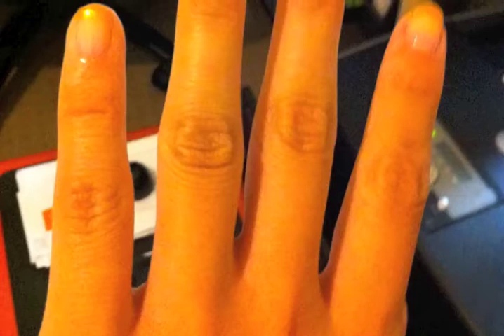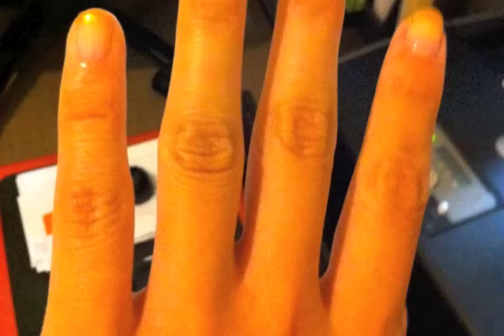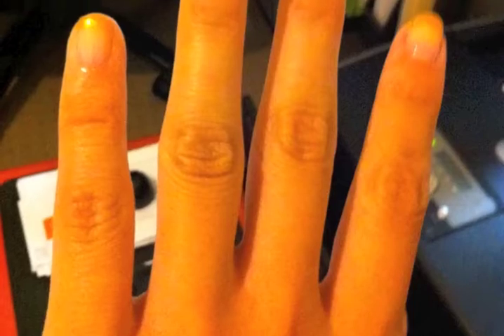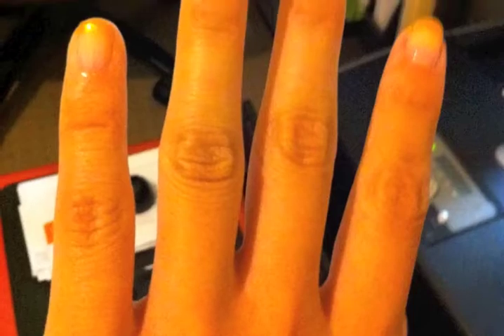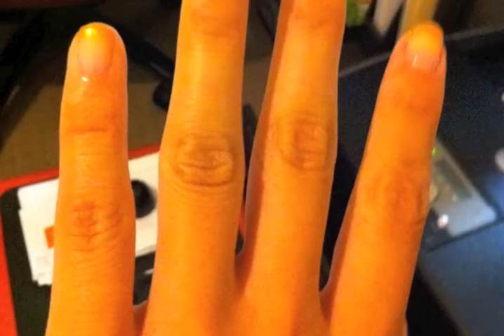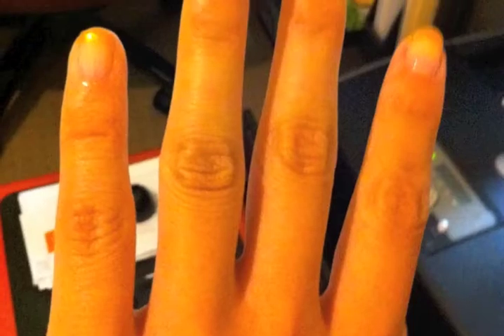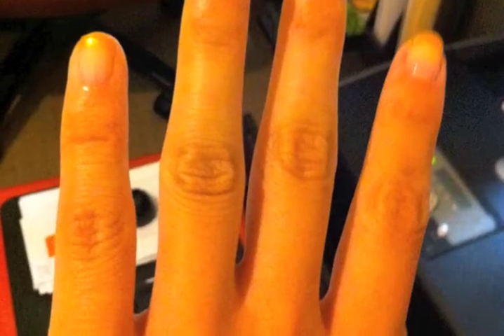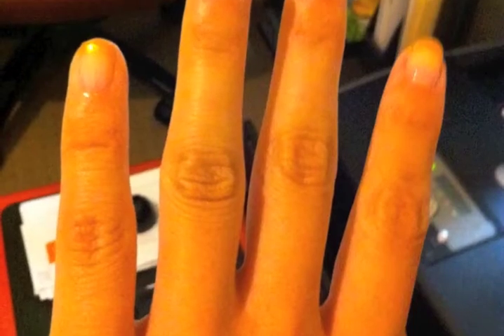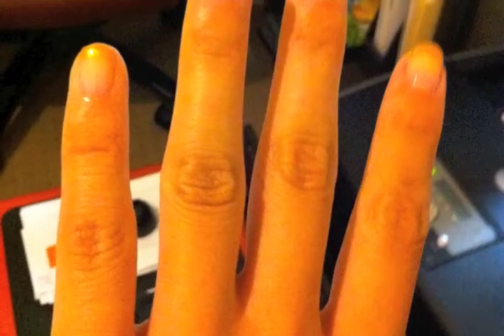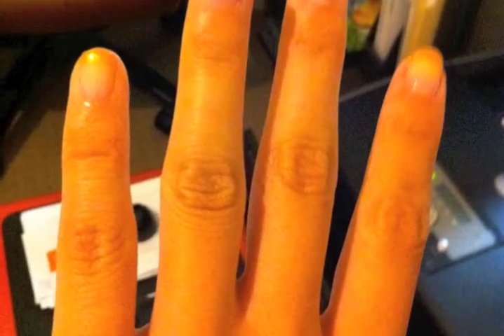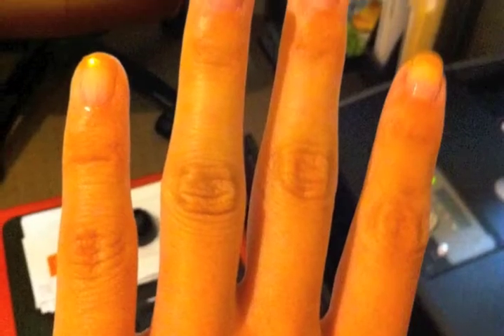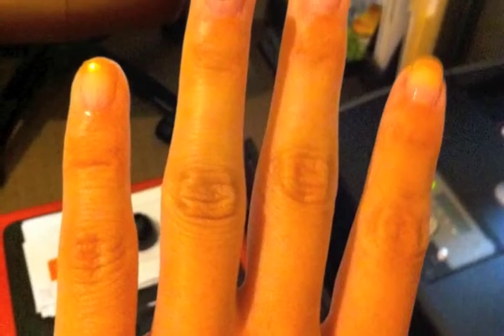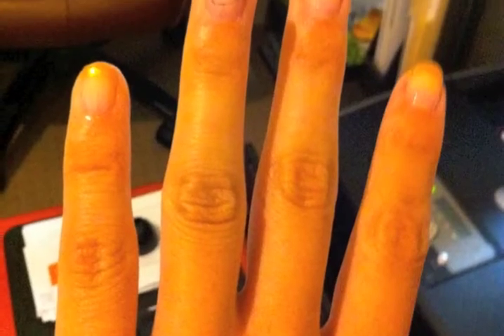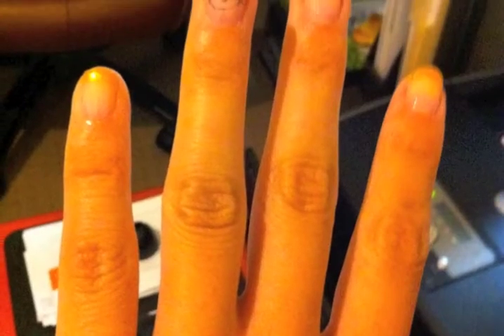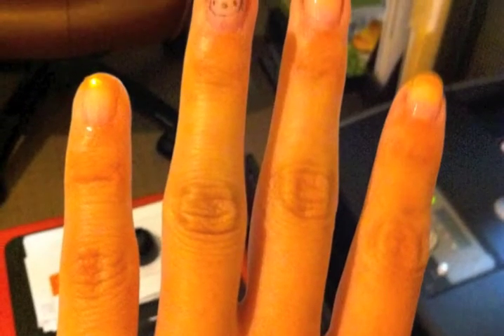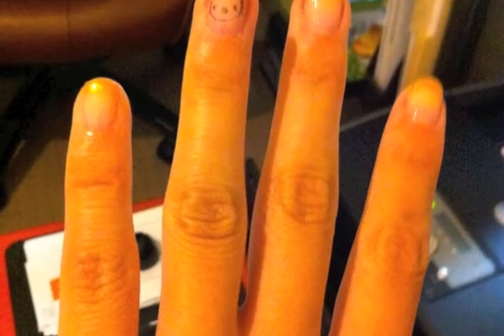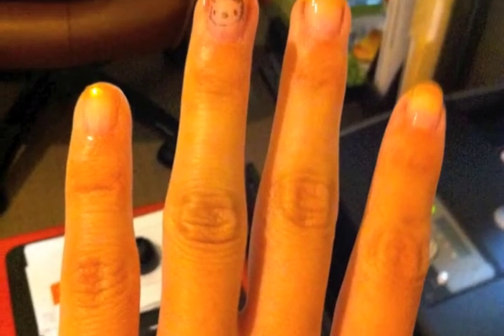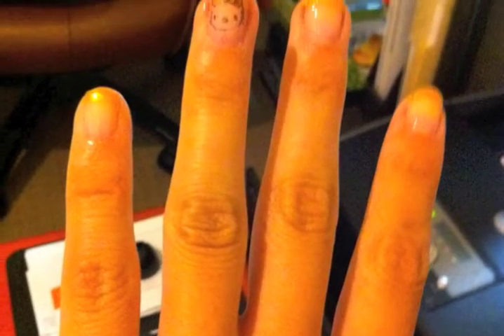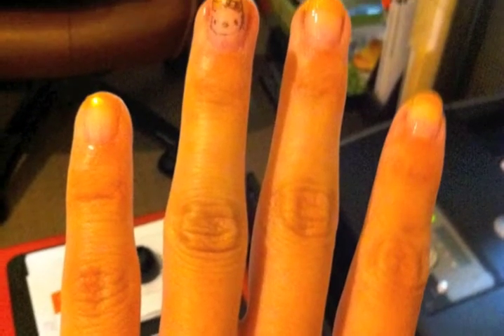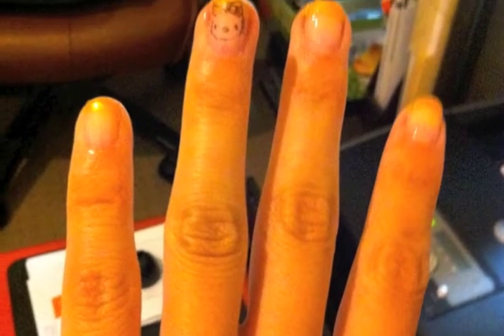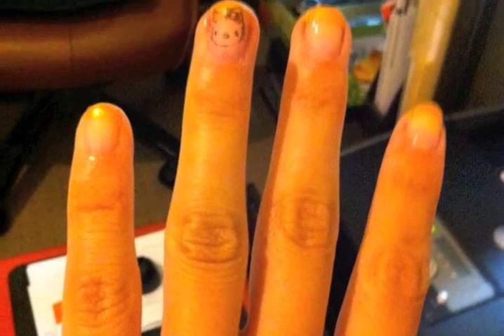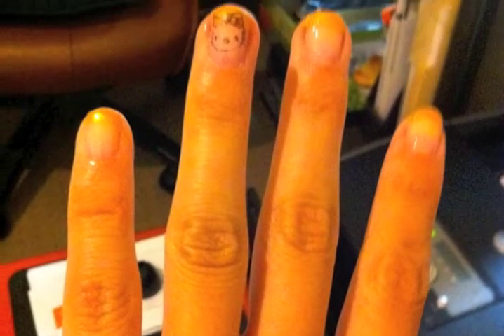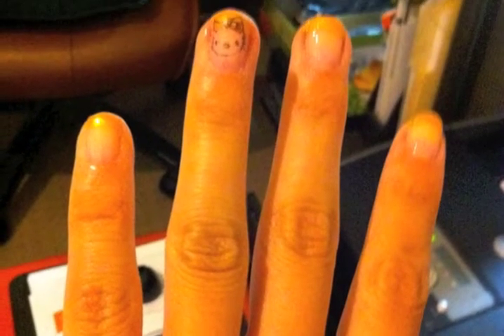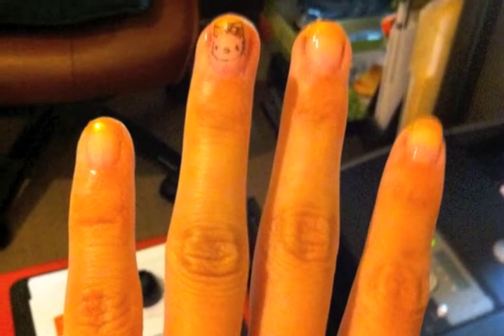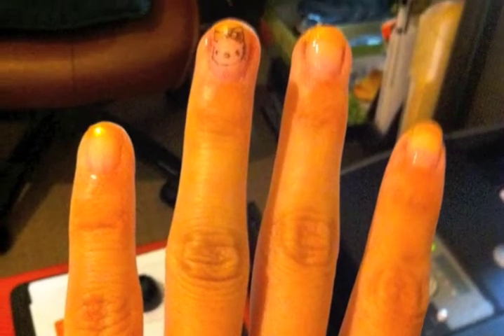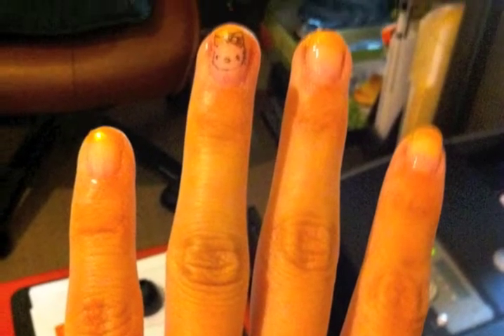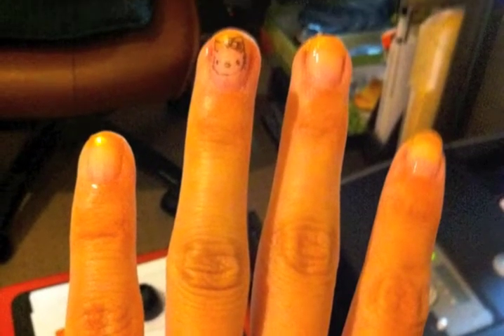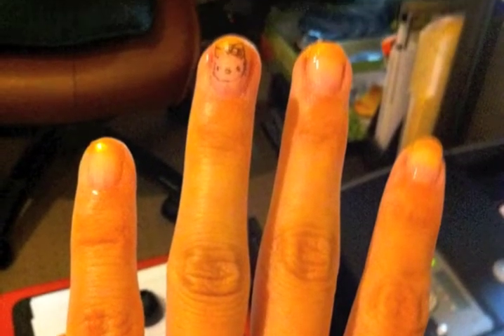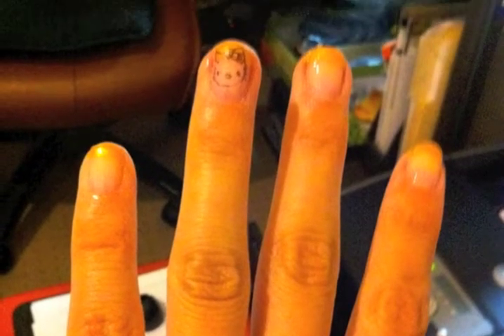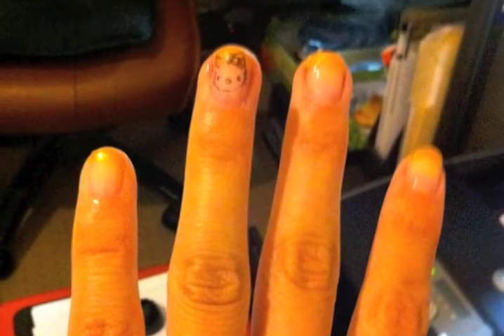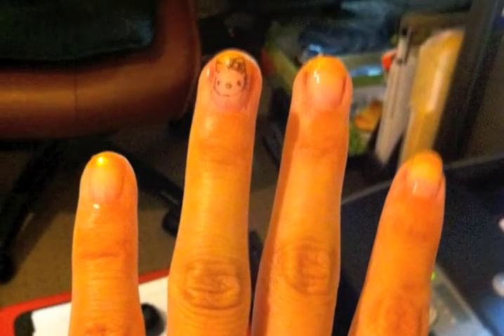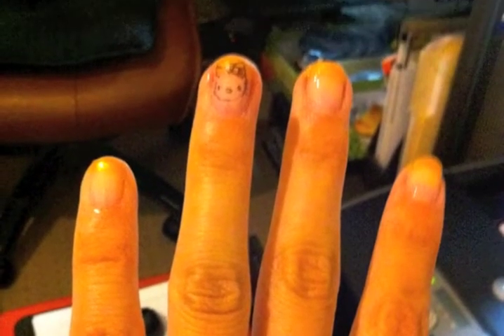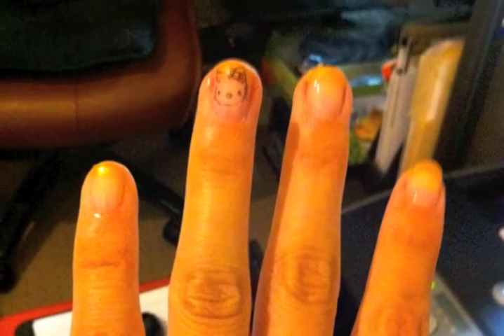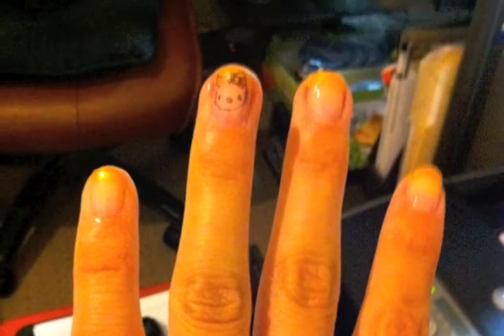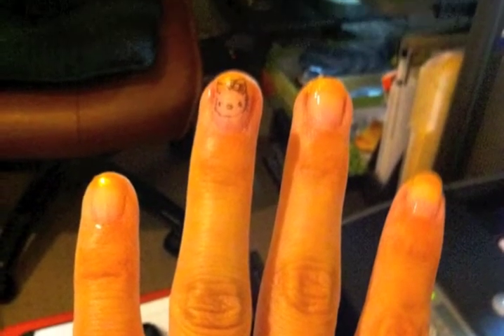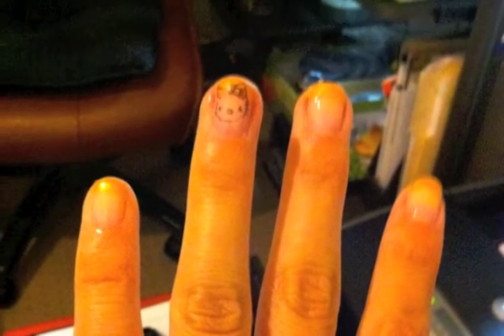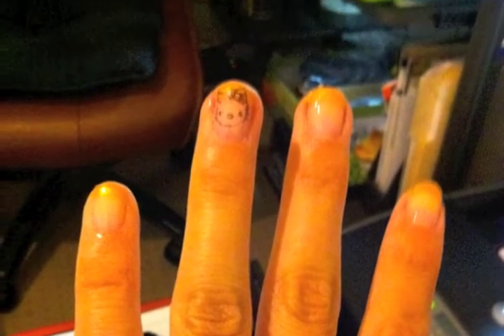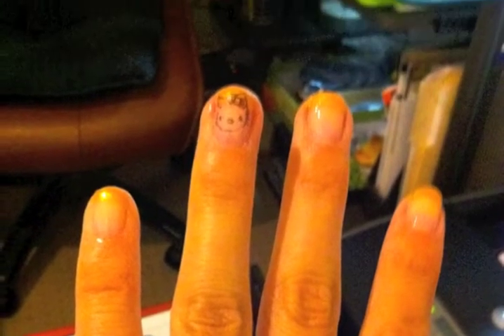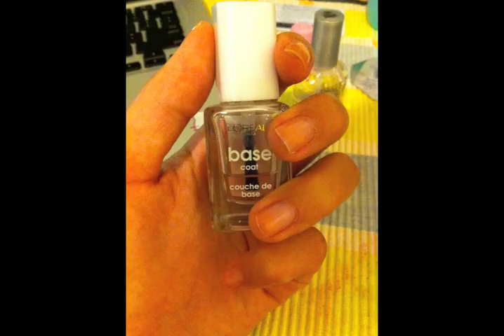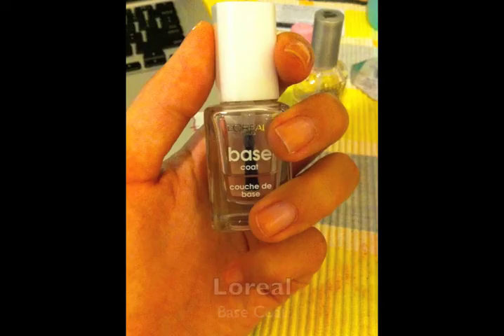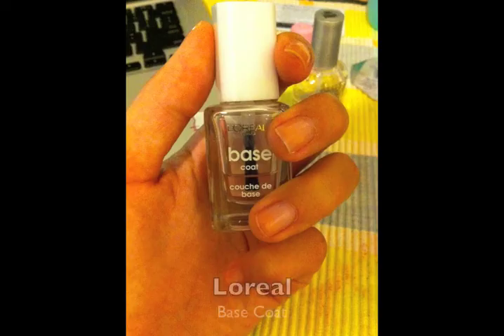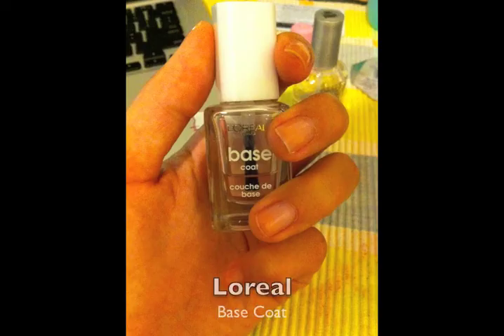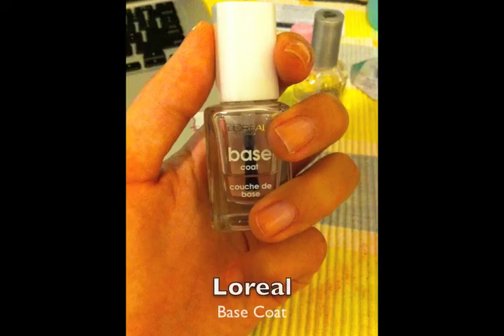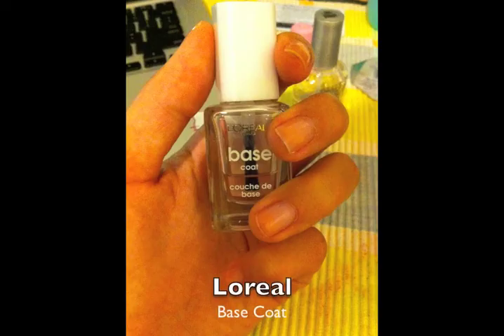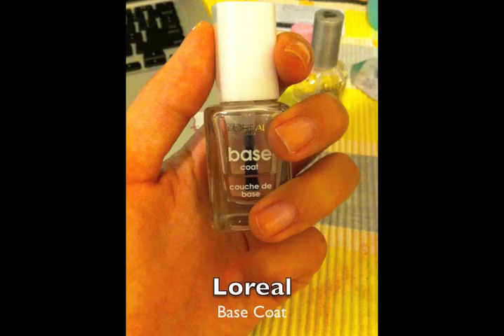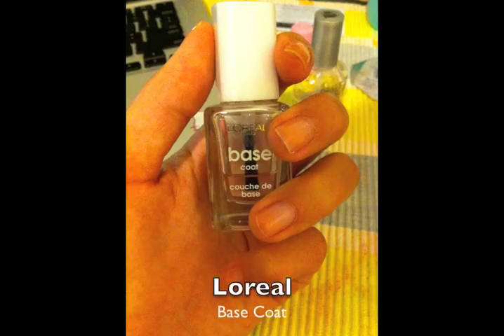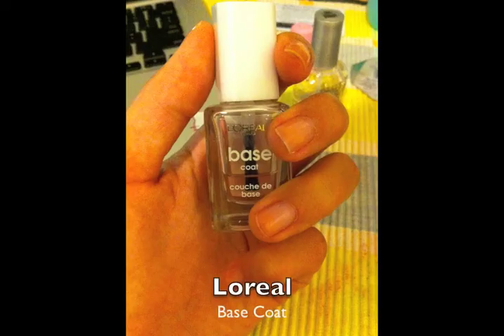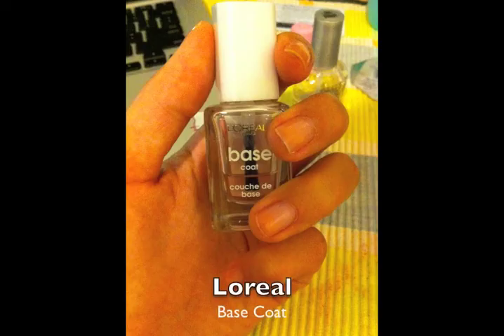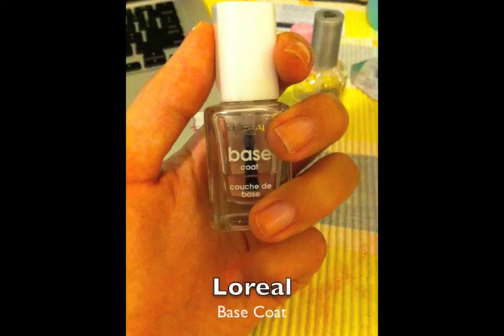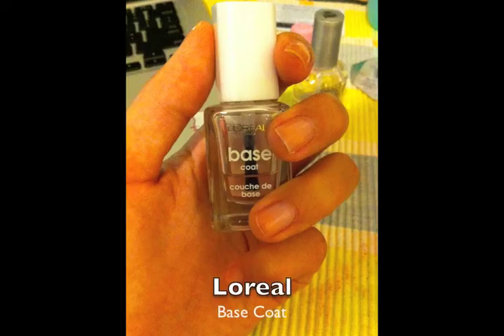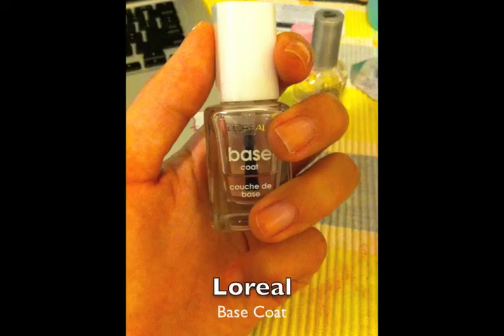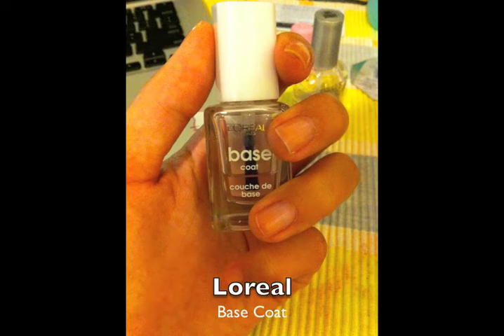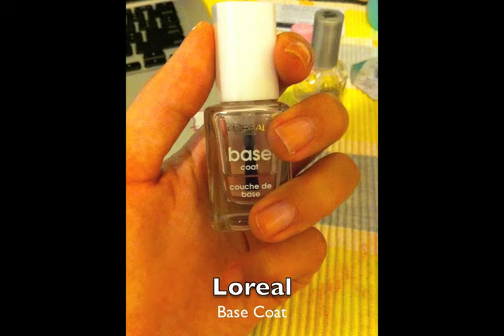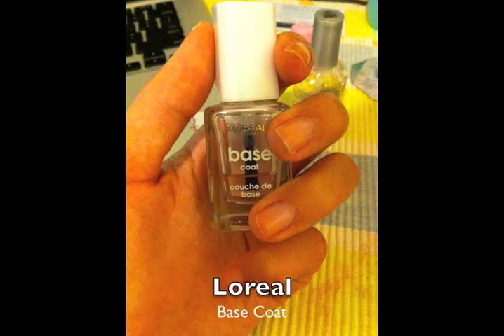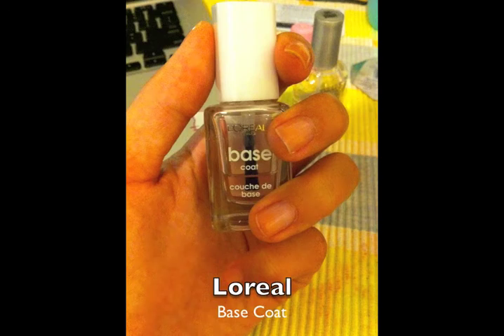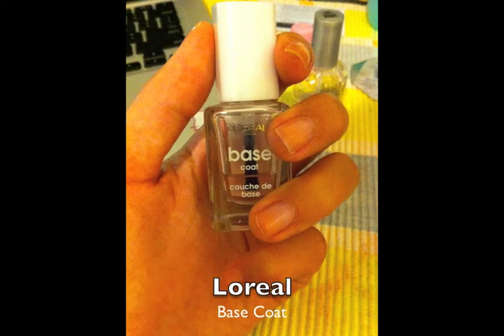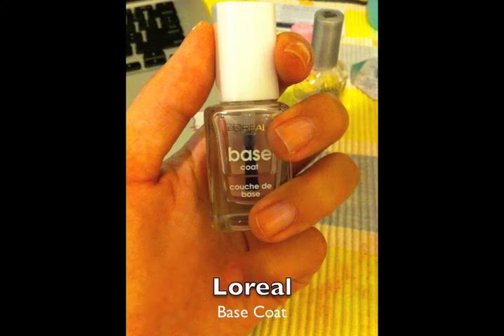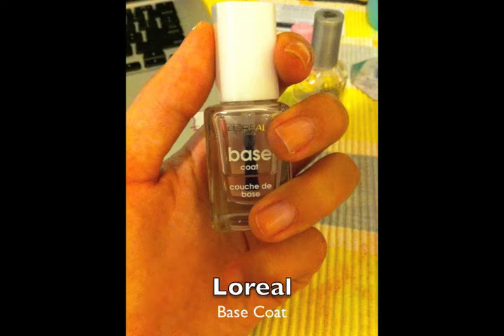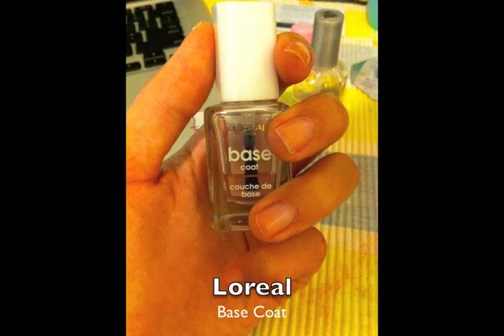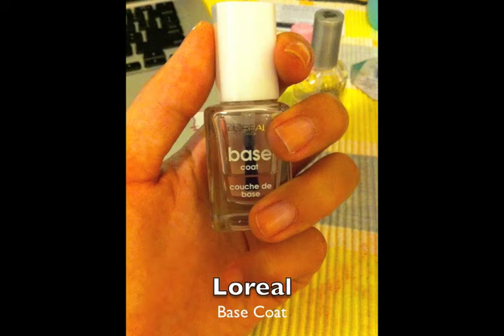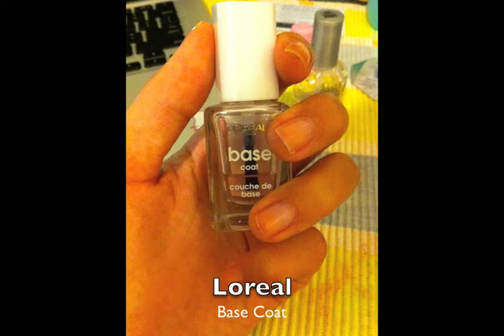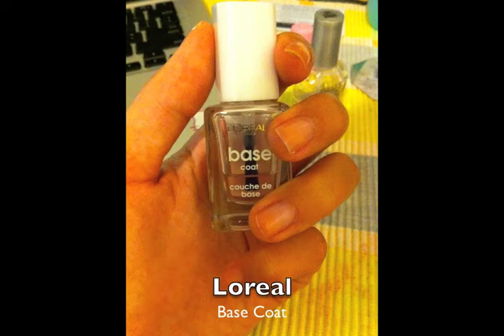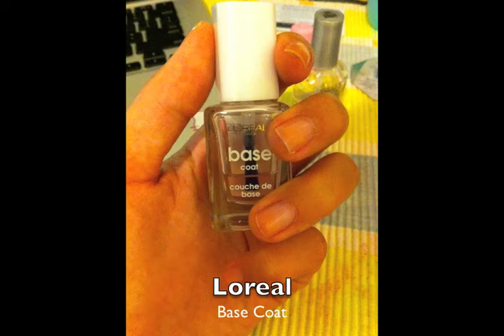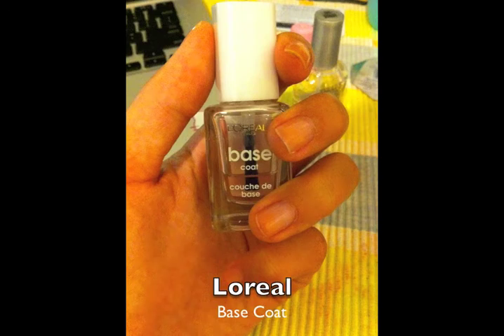My Hello Kitty French Tip Nail Tutorial. I use a L'Oreal base coat on all my nails.